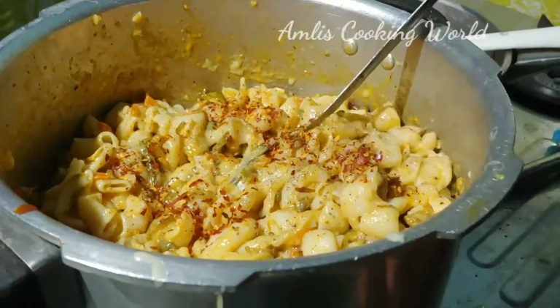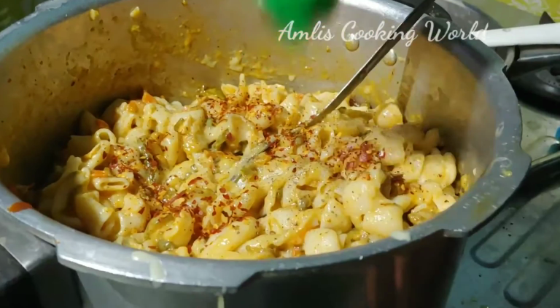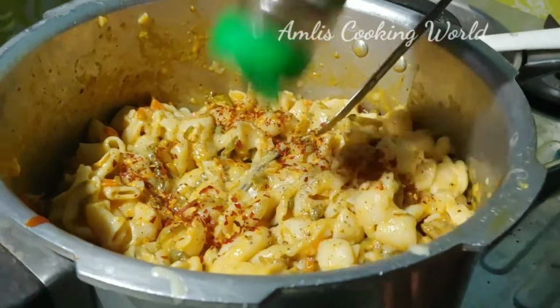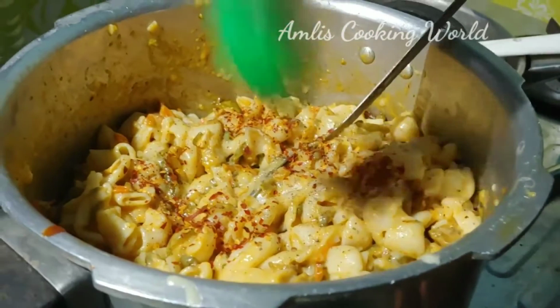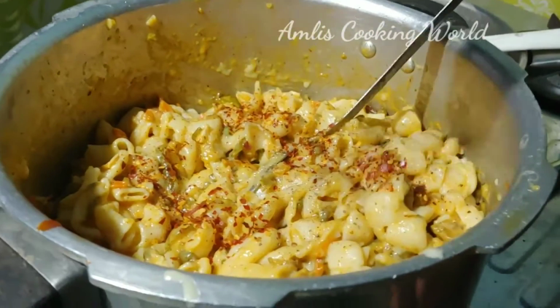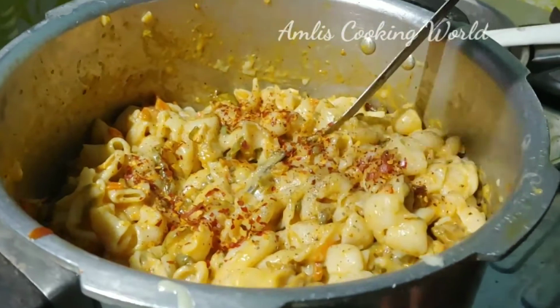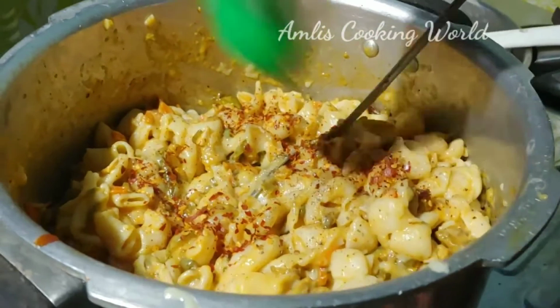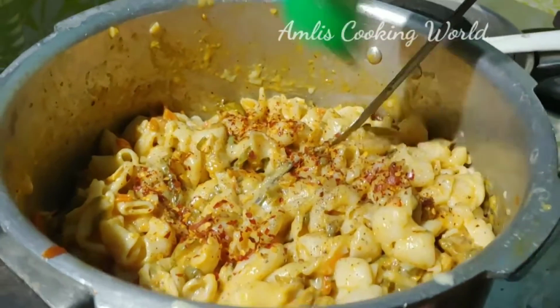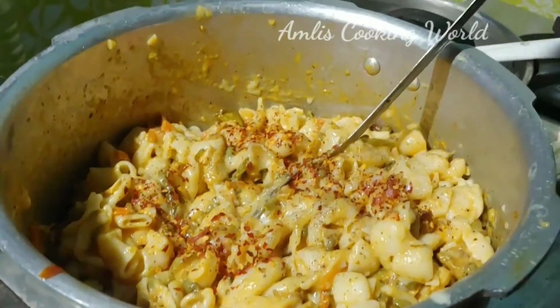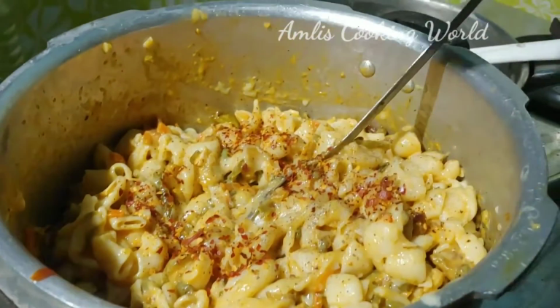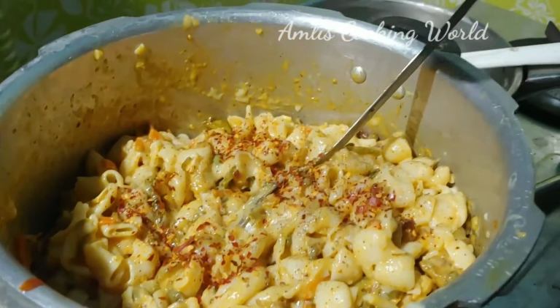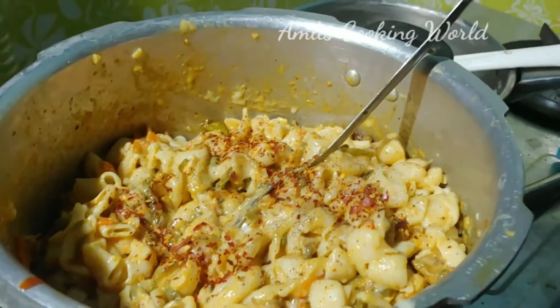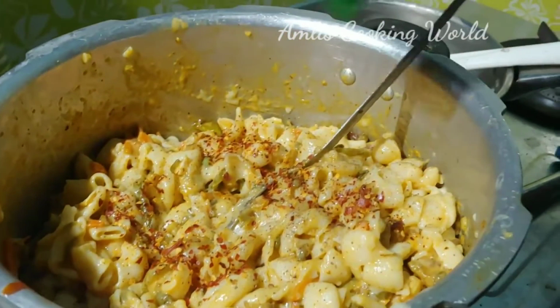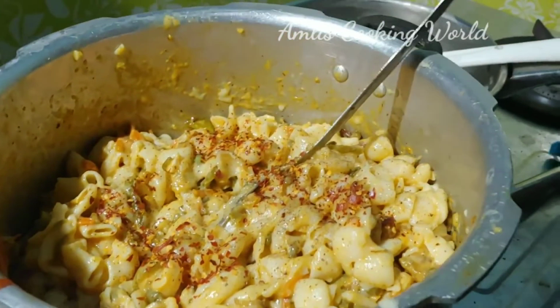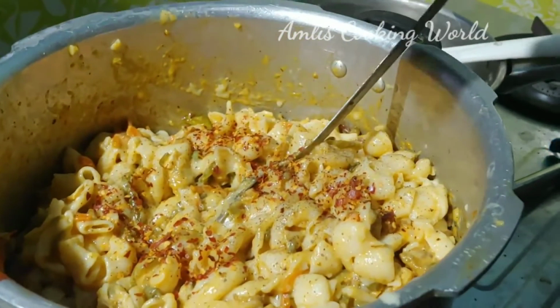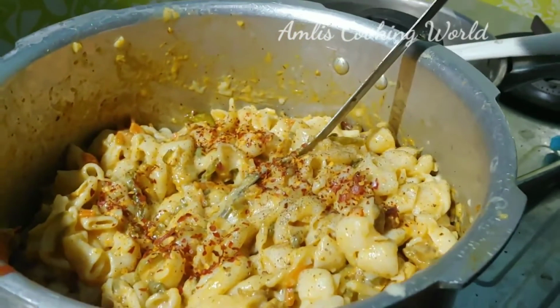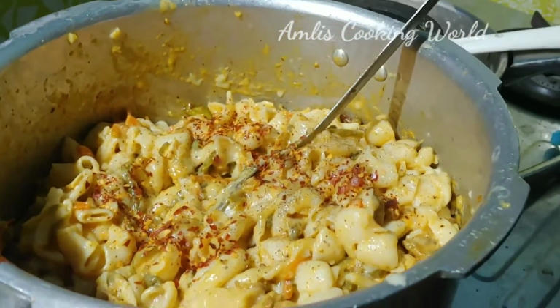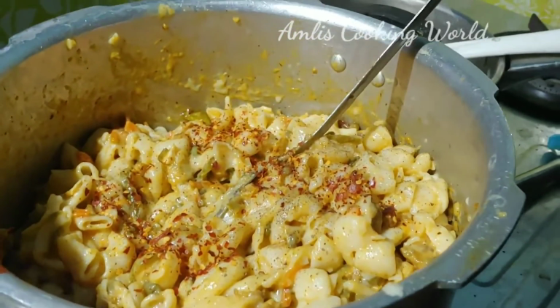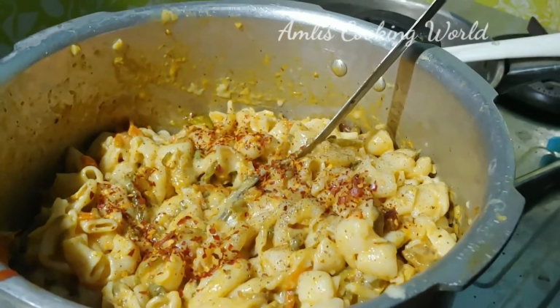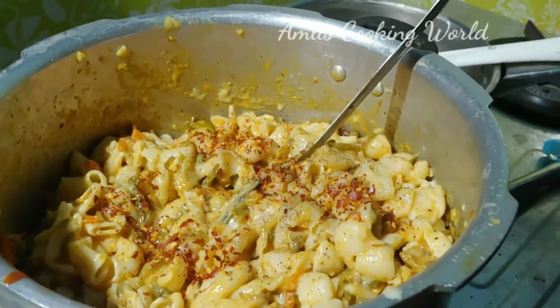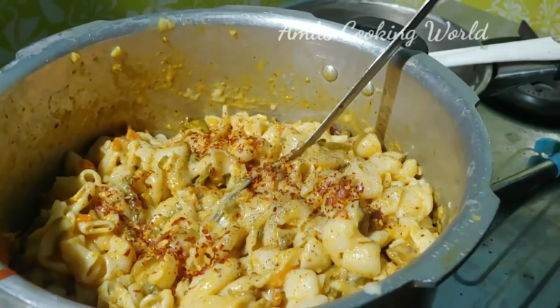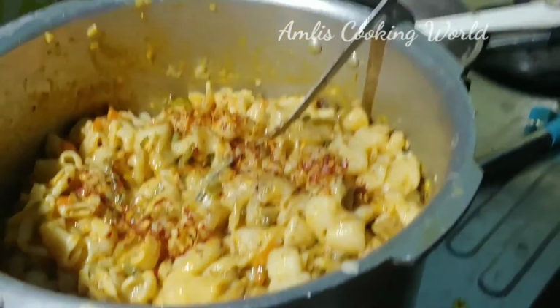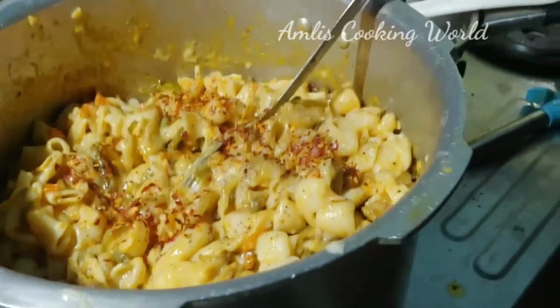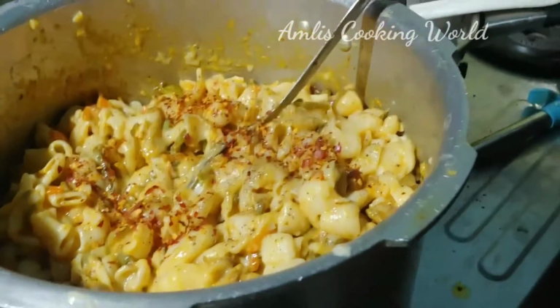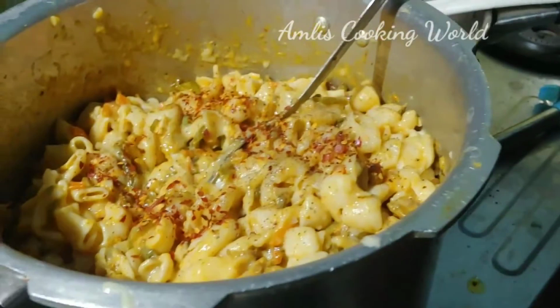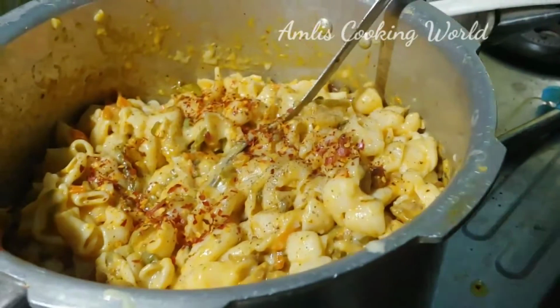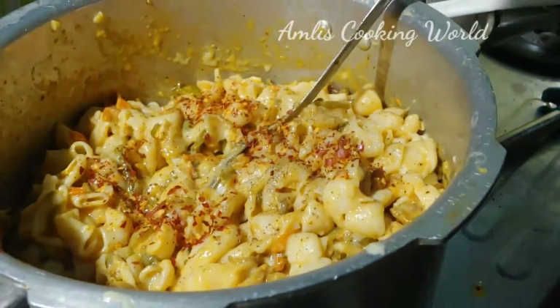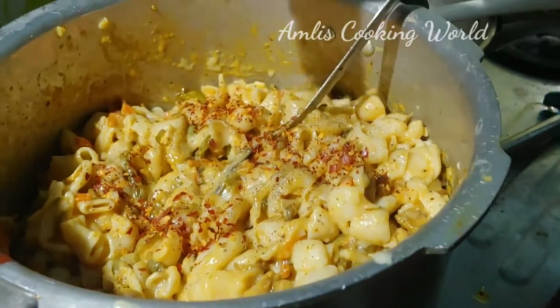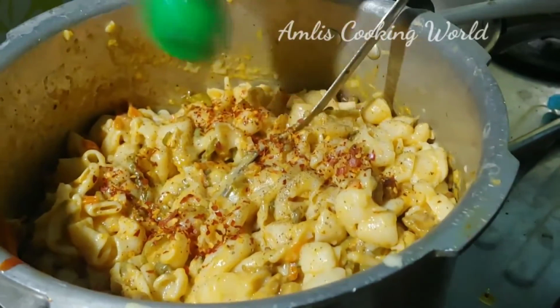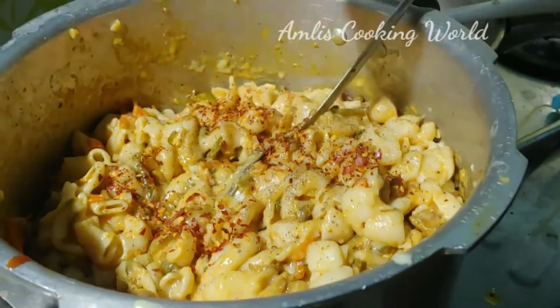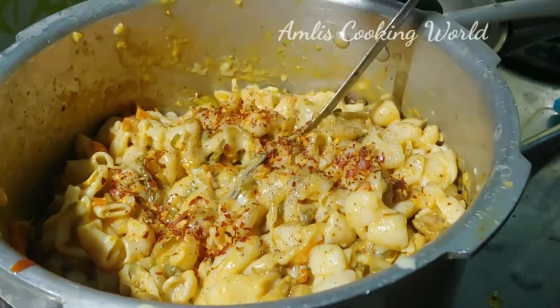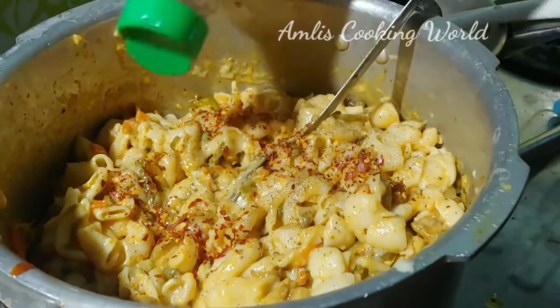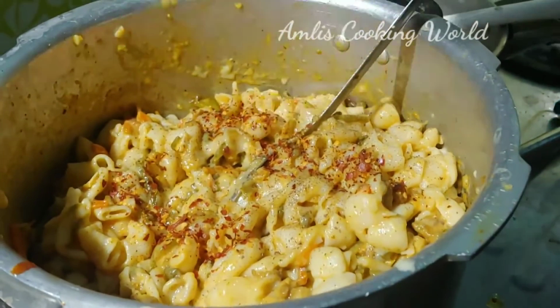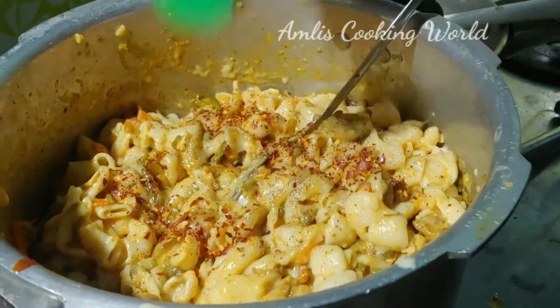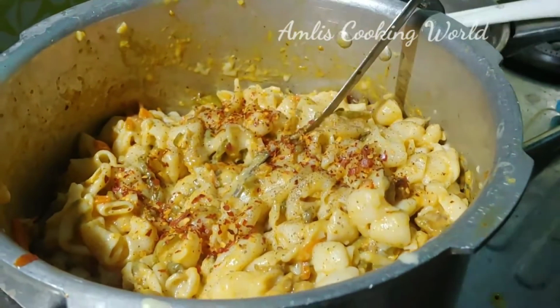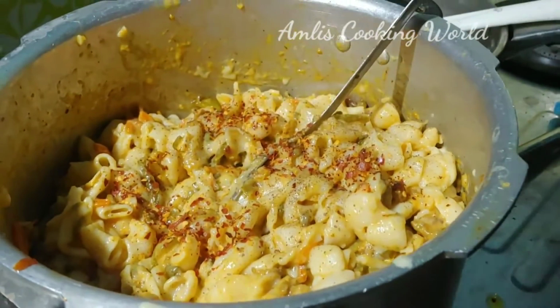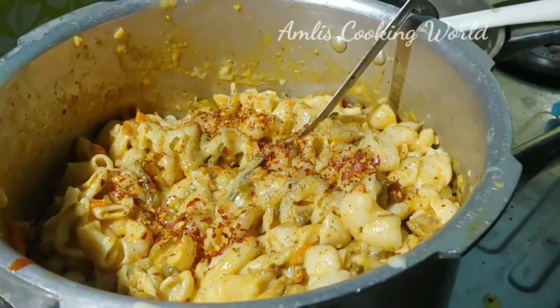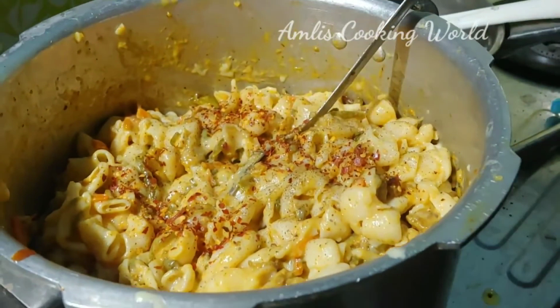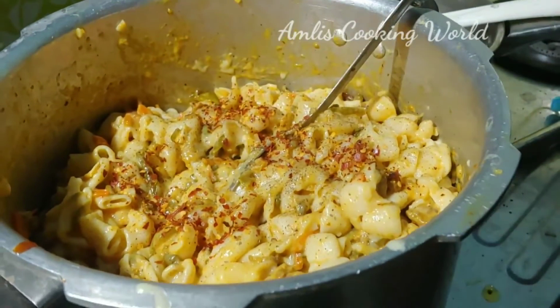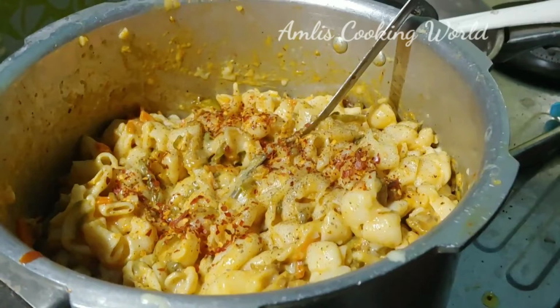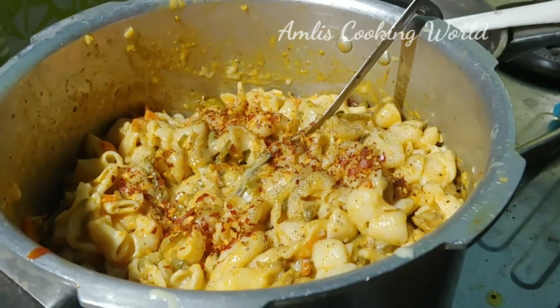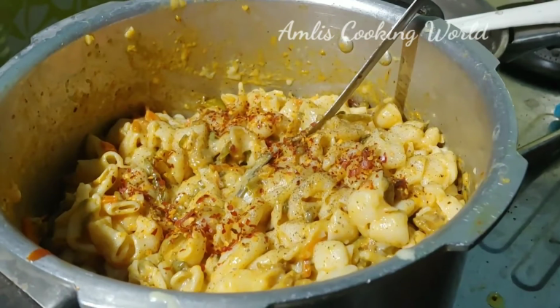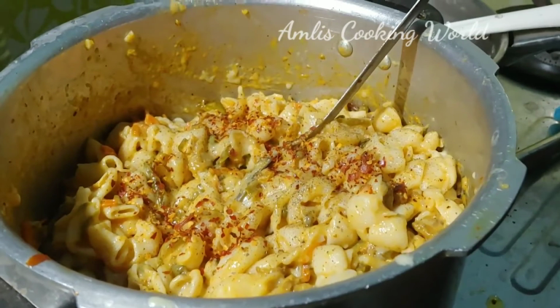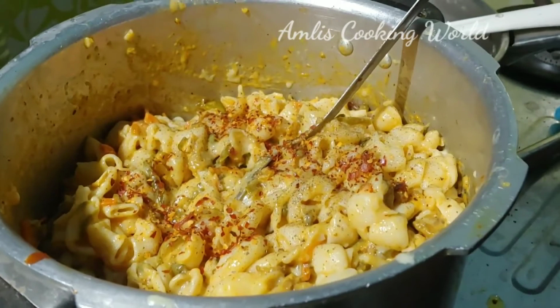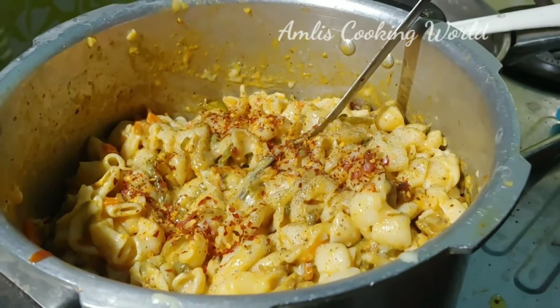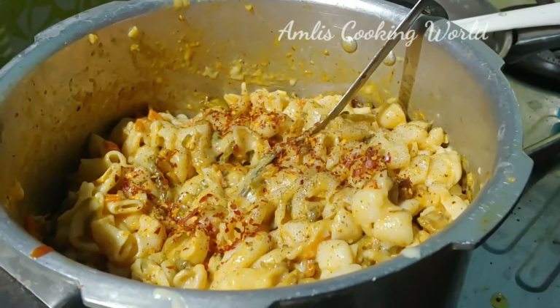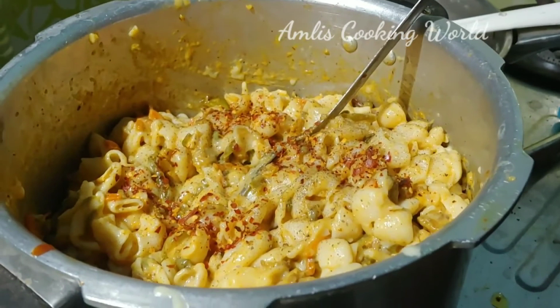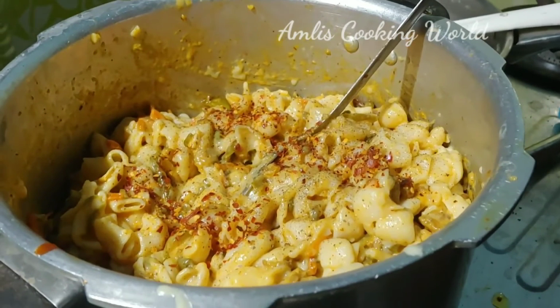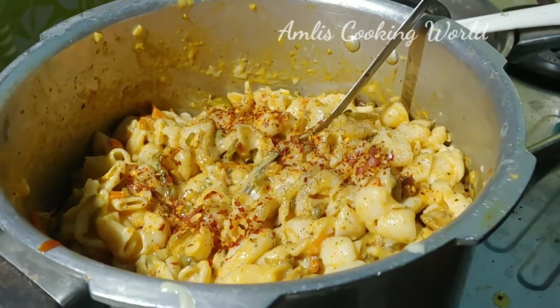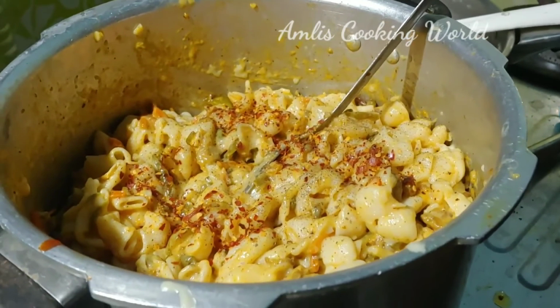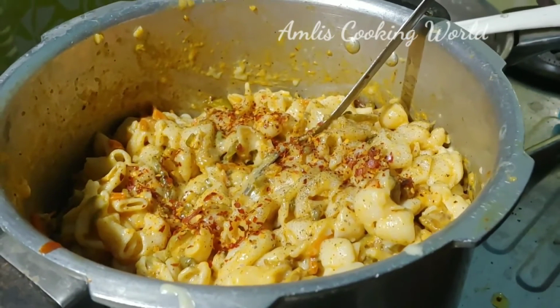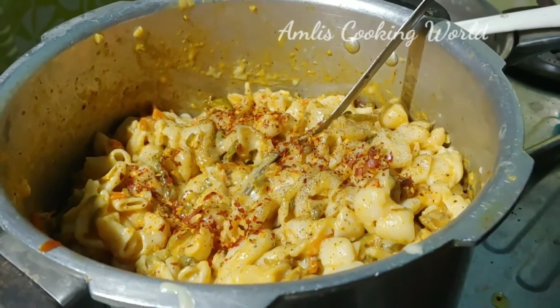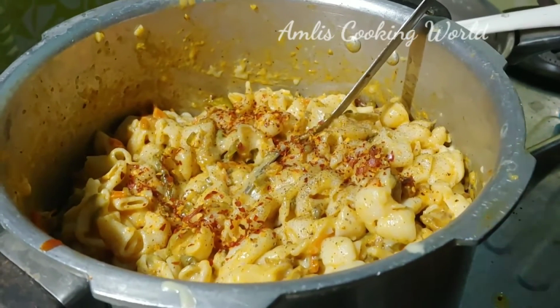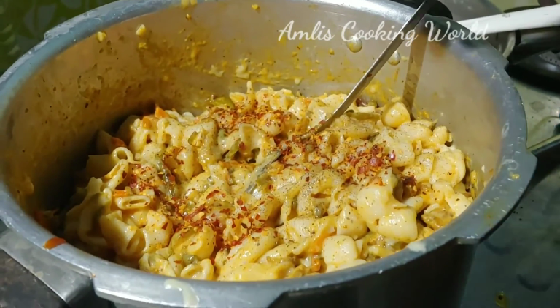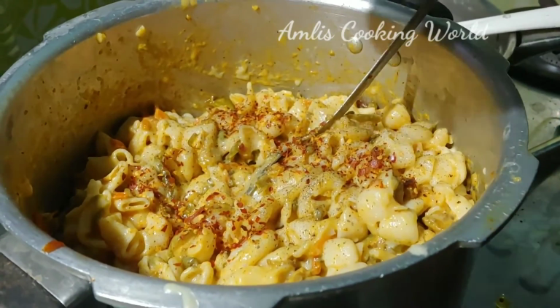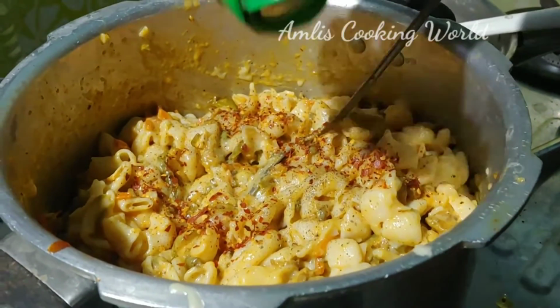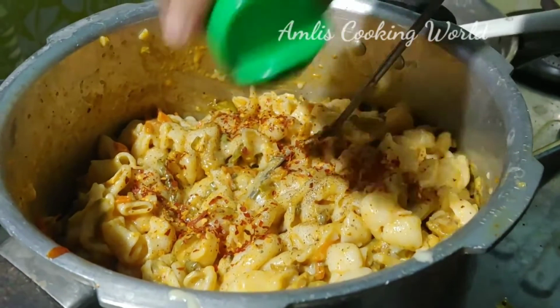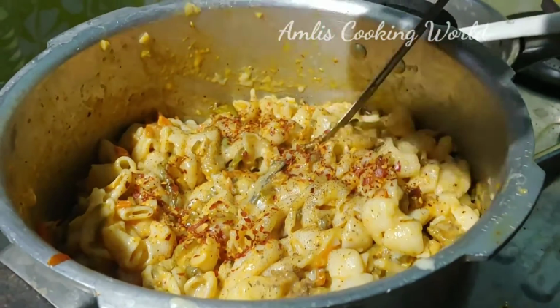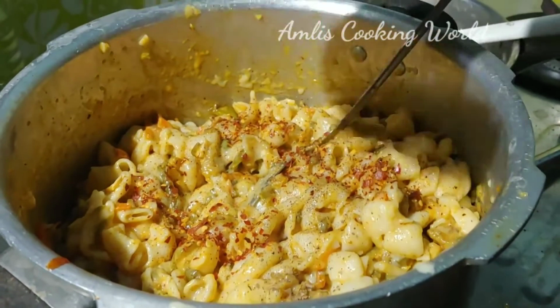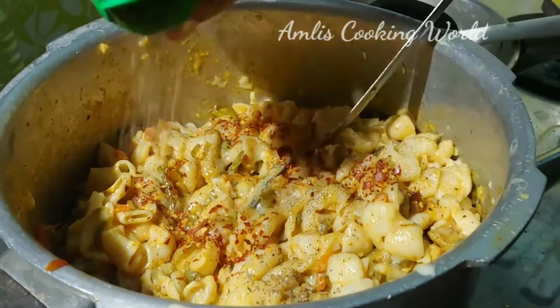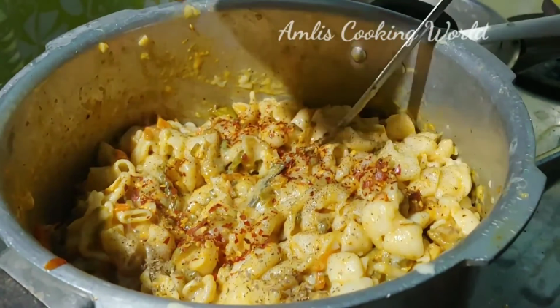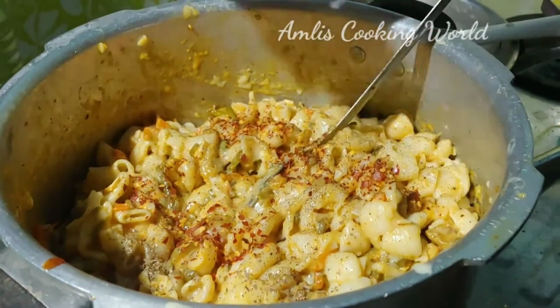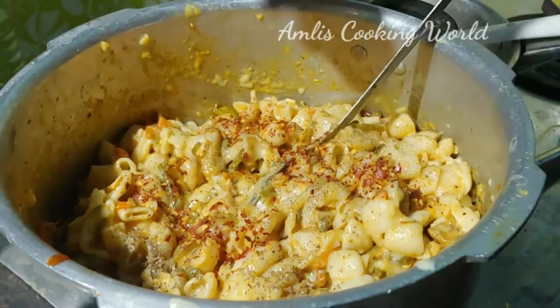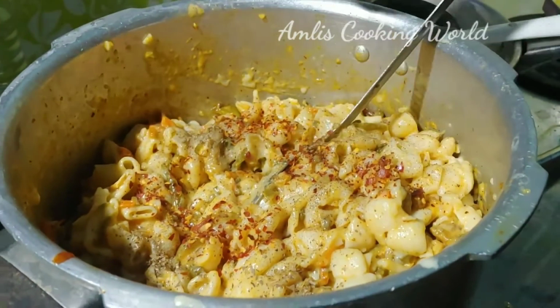Let's mix it in. Now we are ready to taste the pasta.